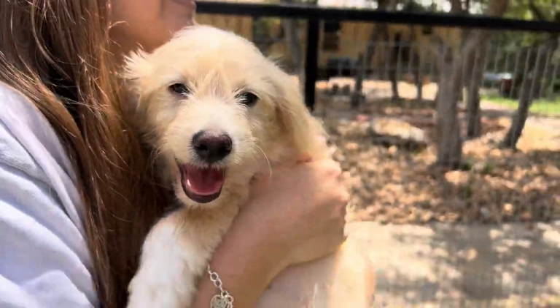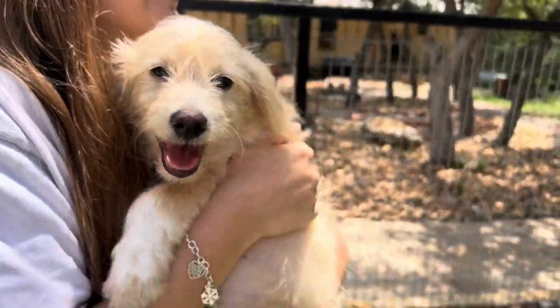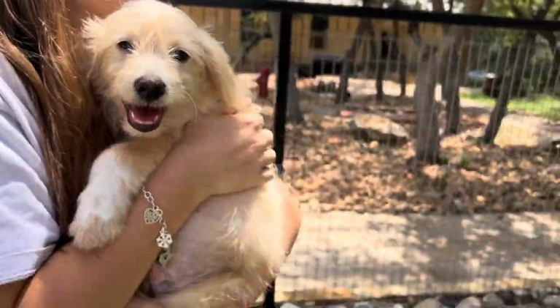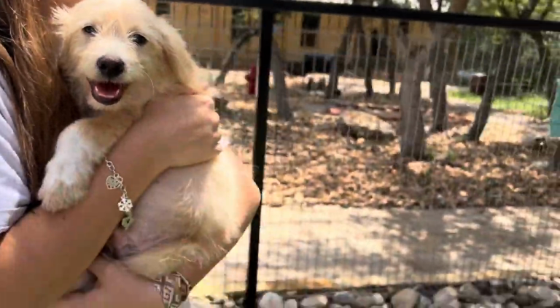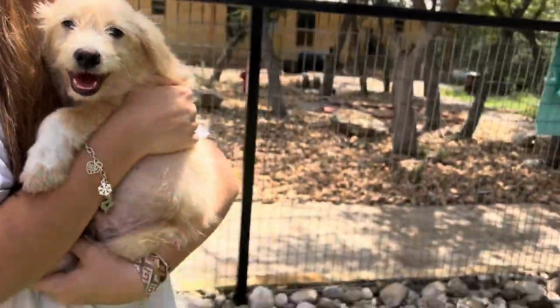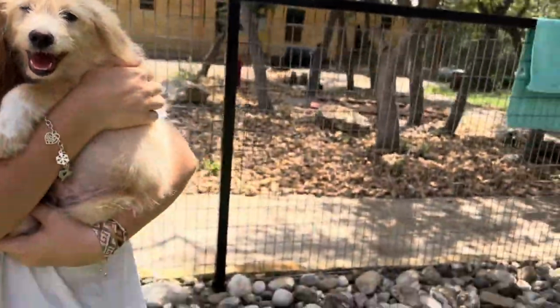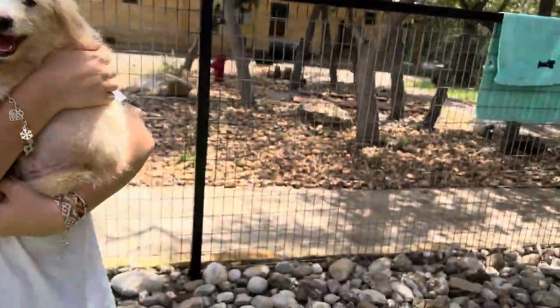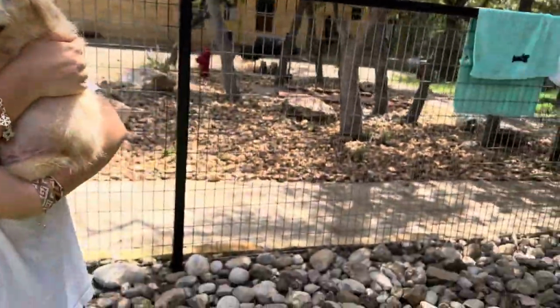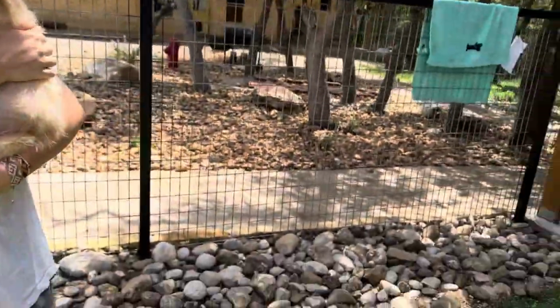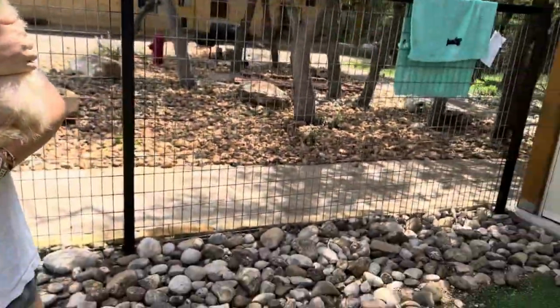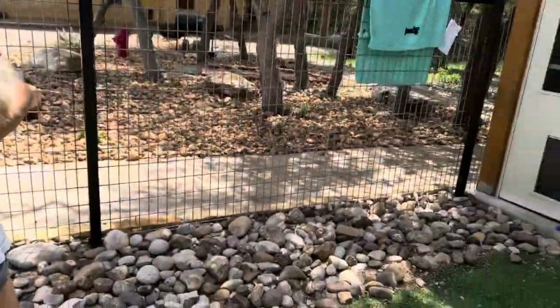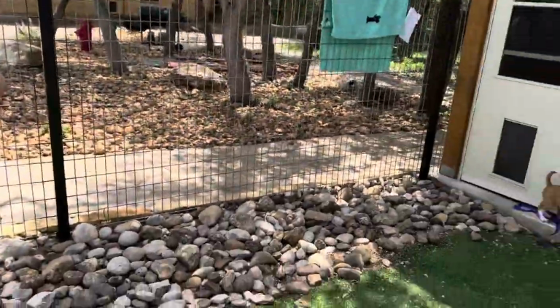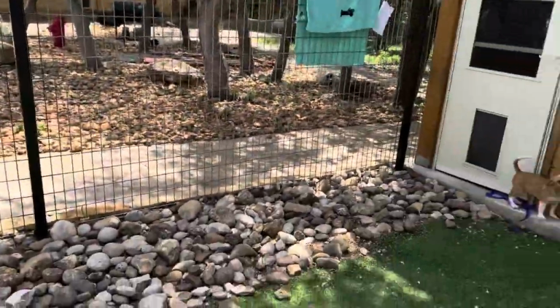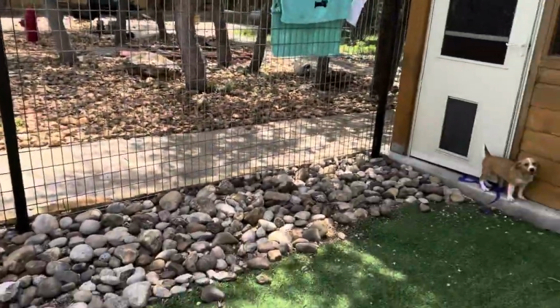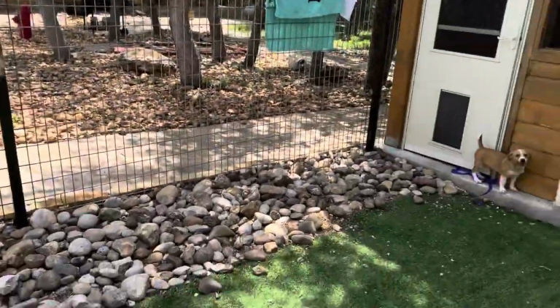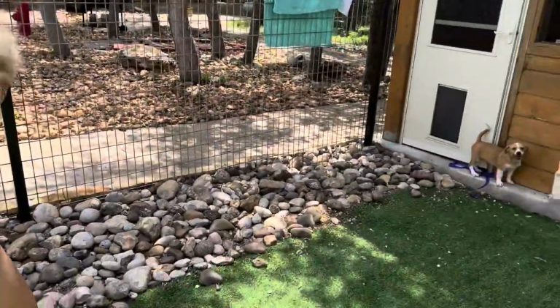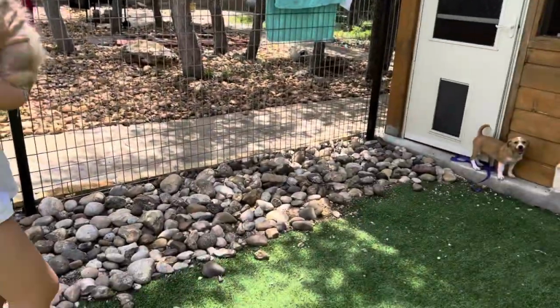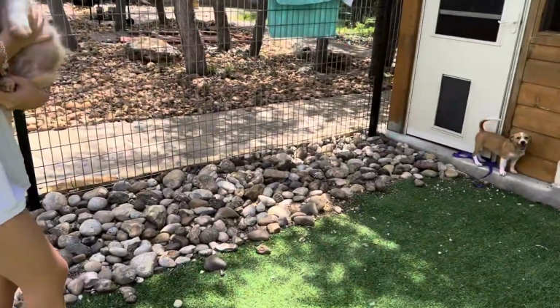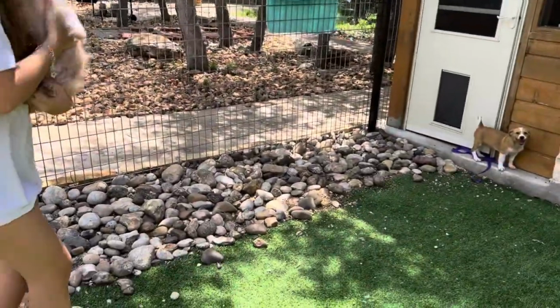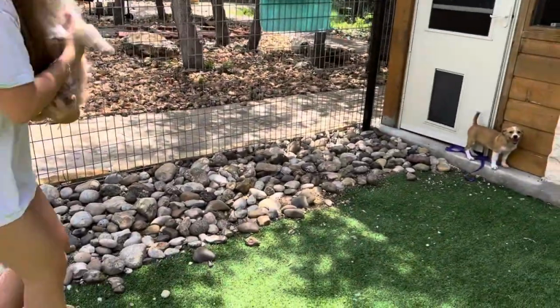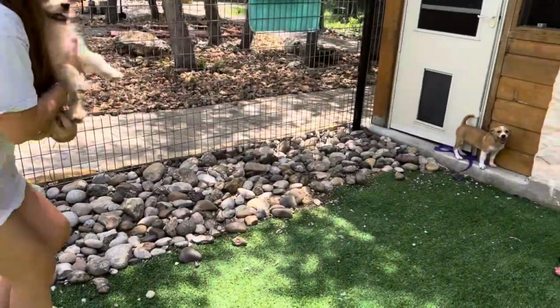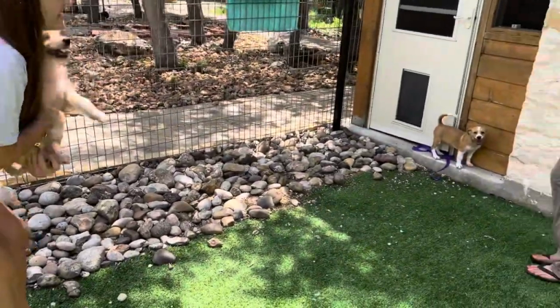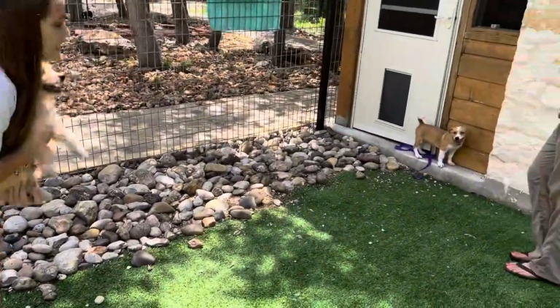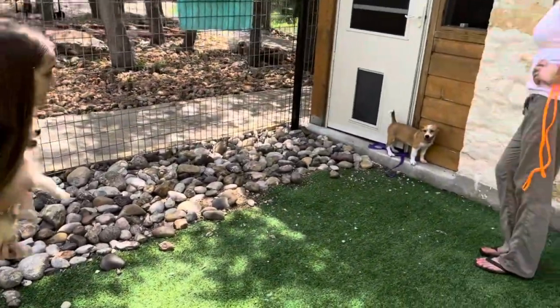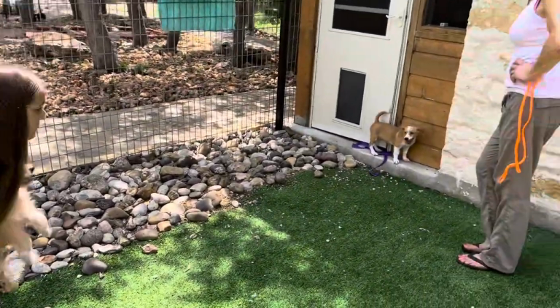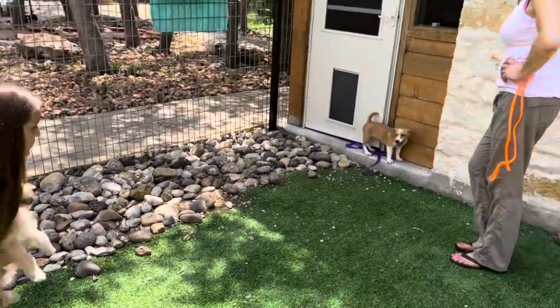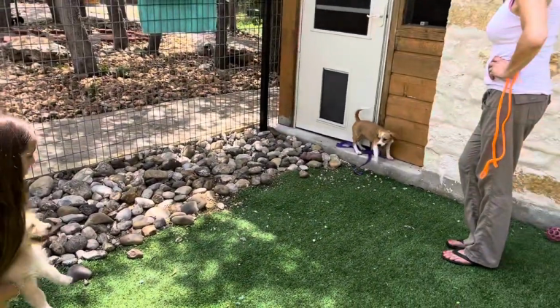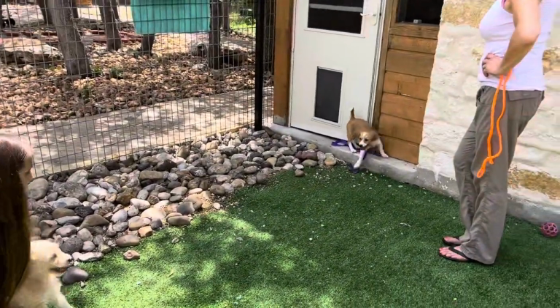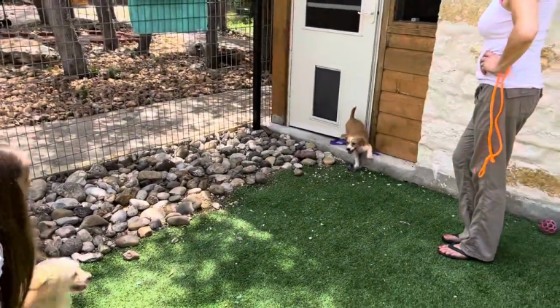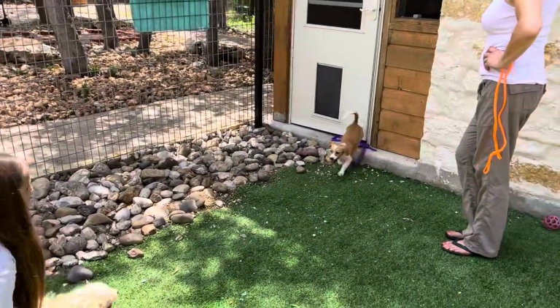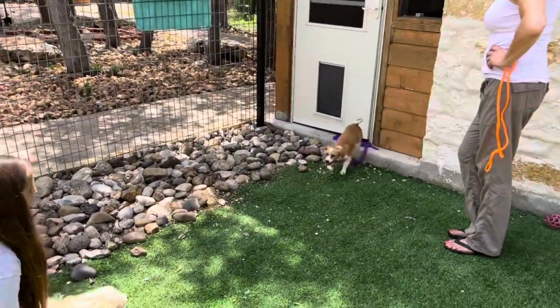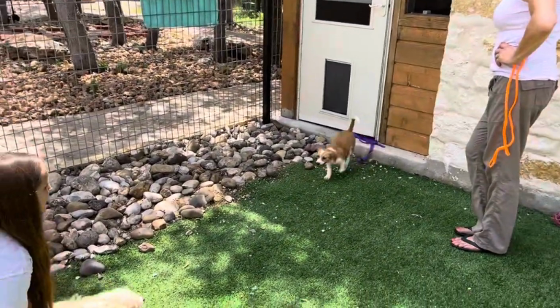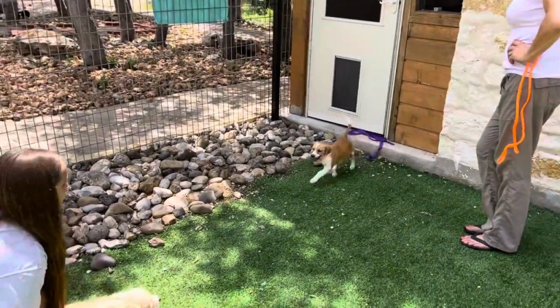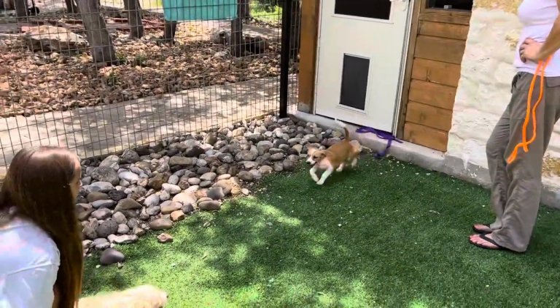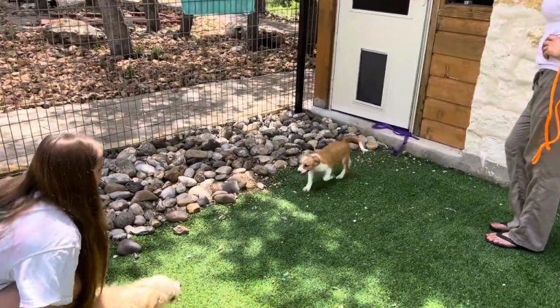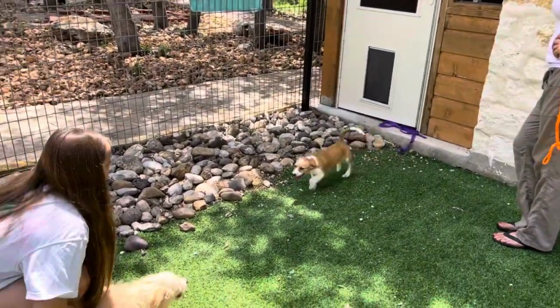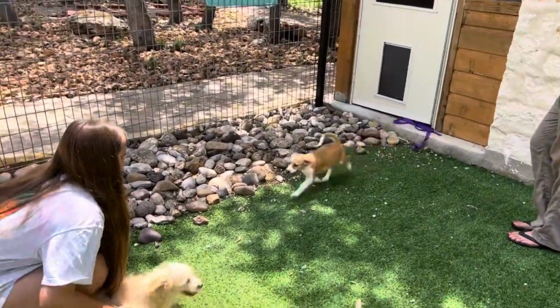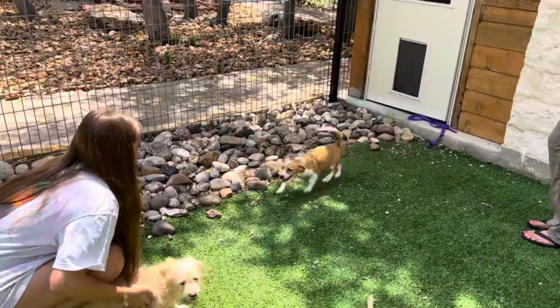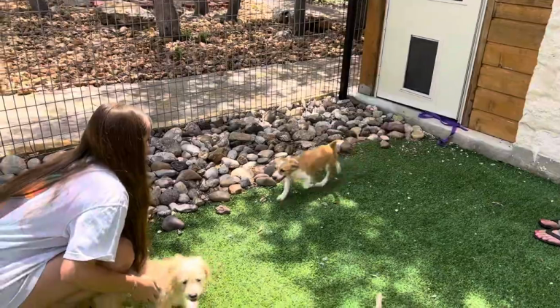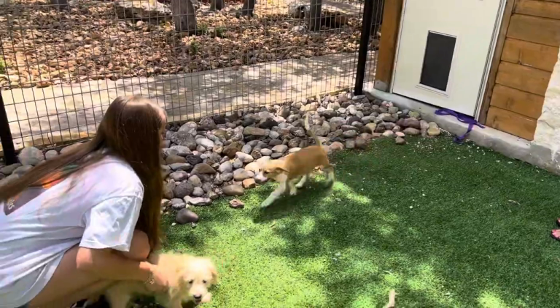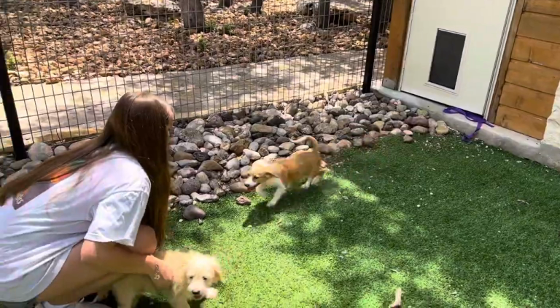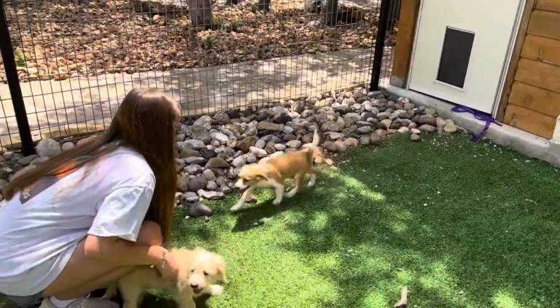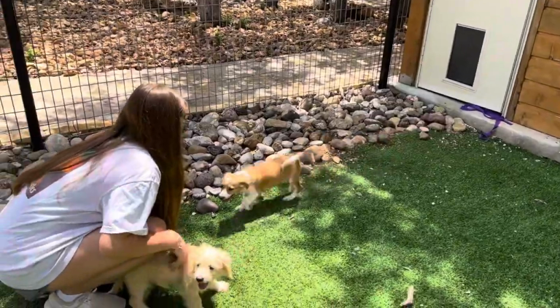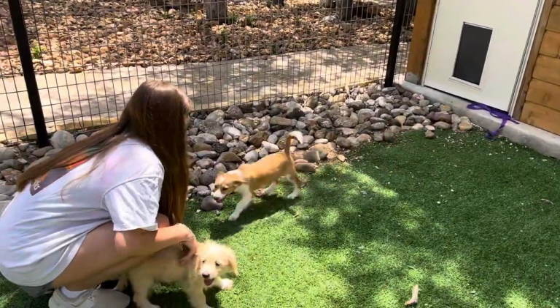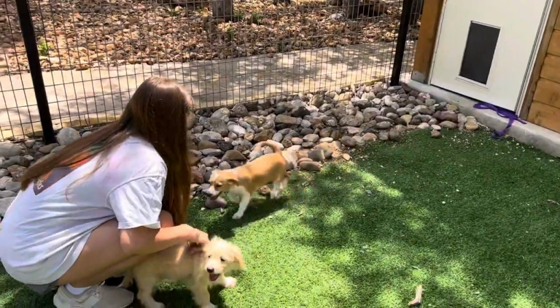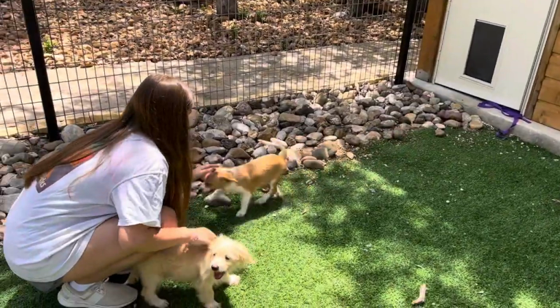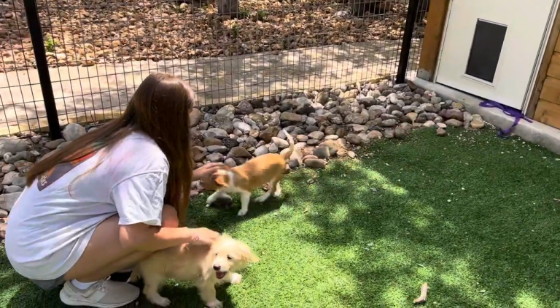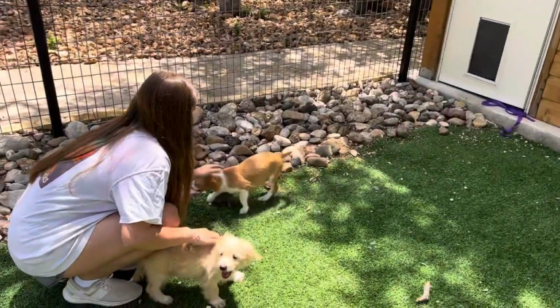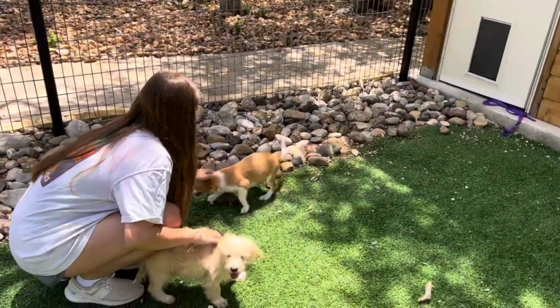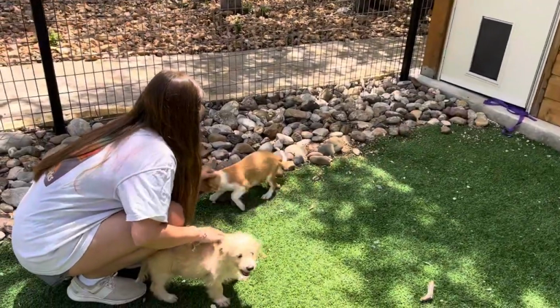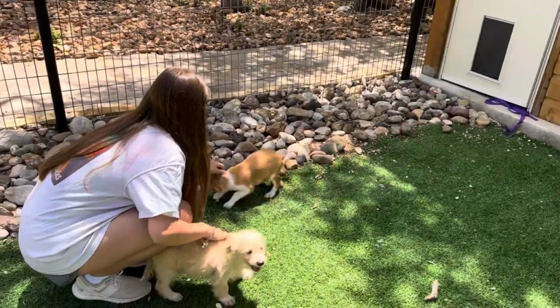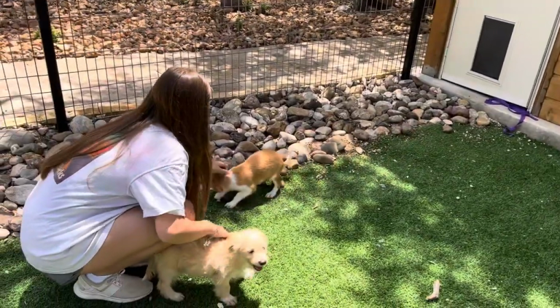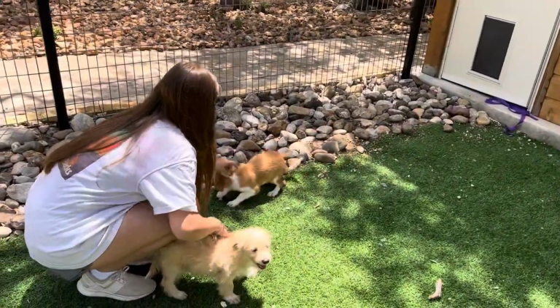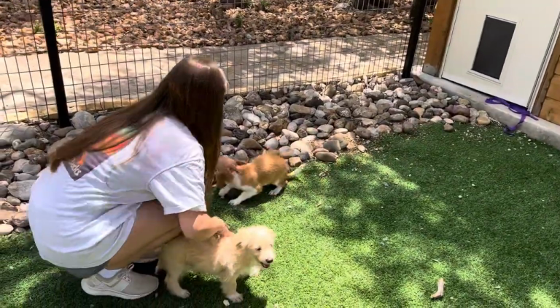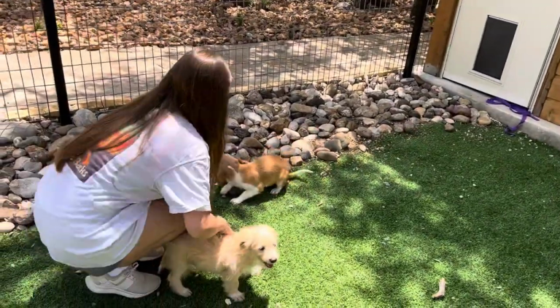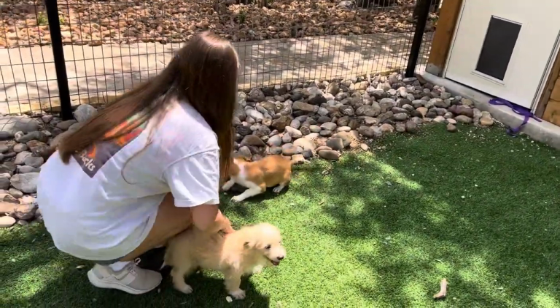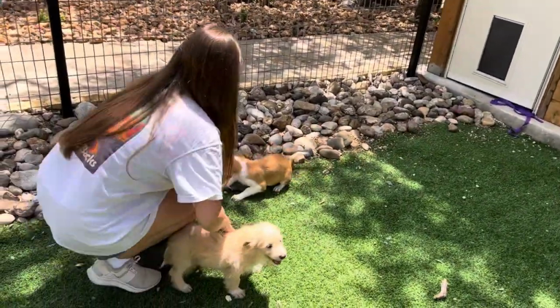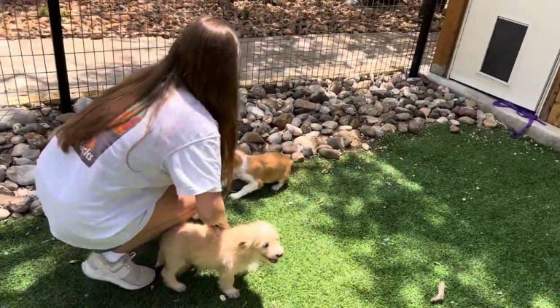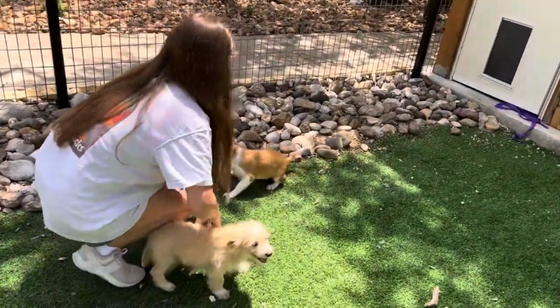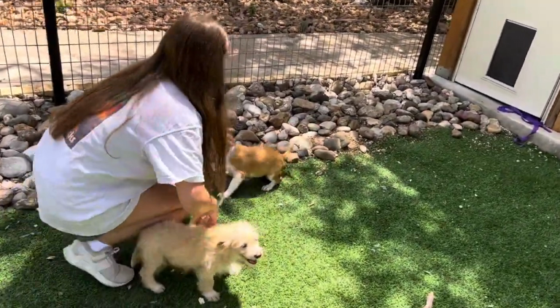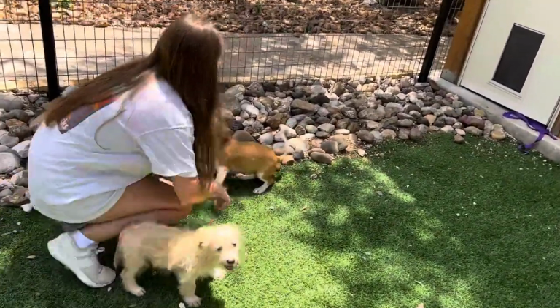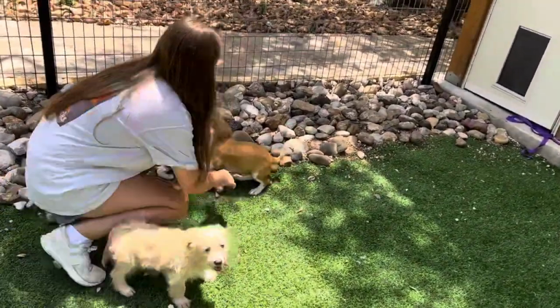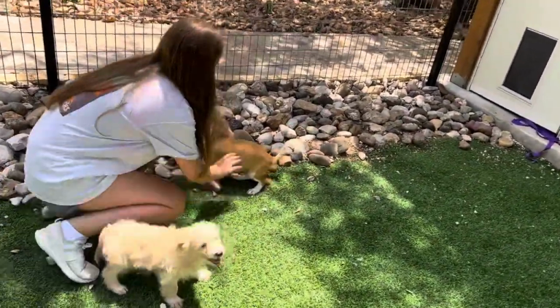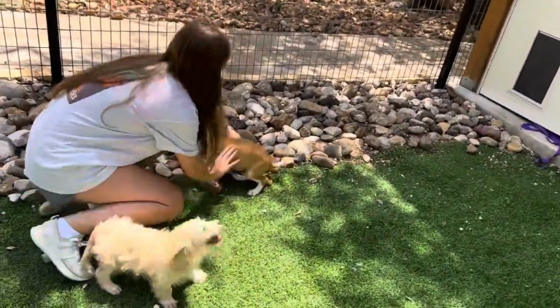These guys are about three months old and they probably weigh, in the litter, between seven and nine pounds.